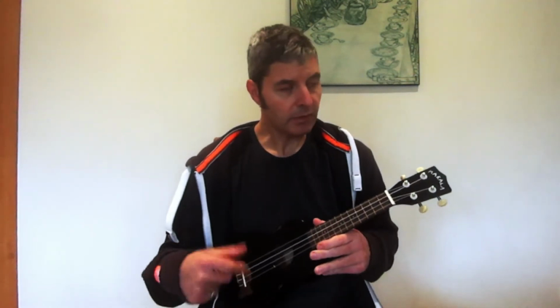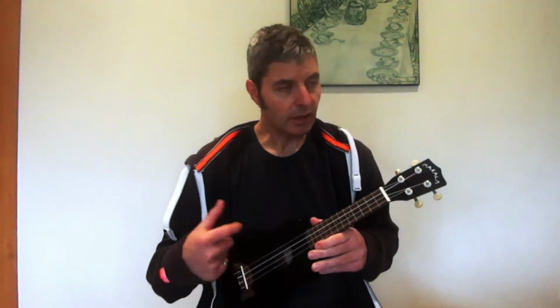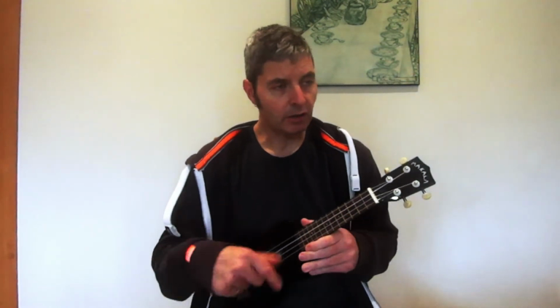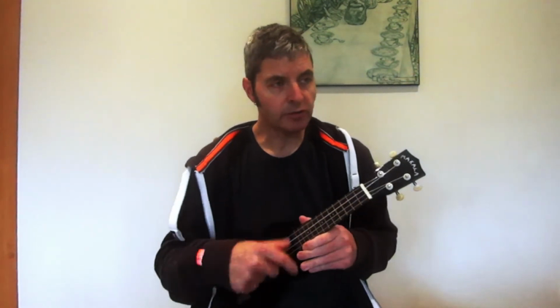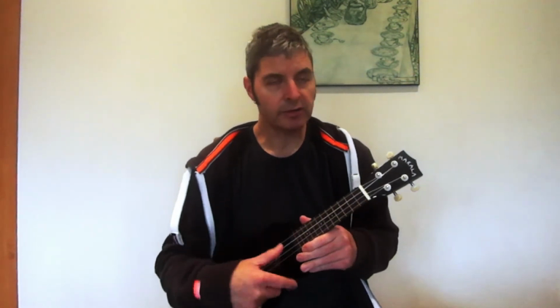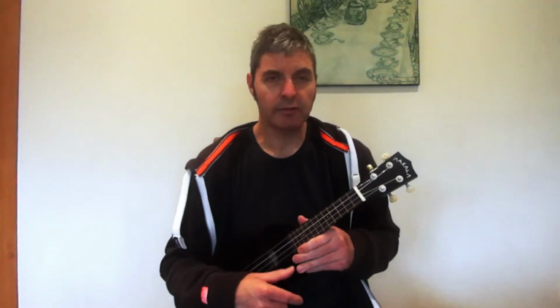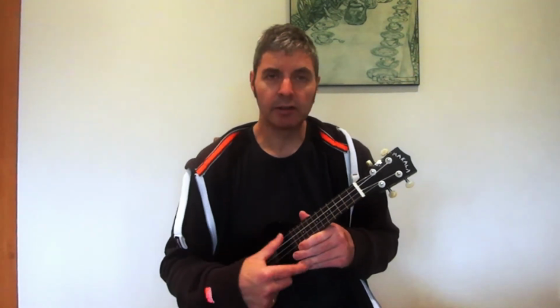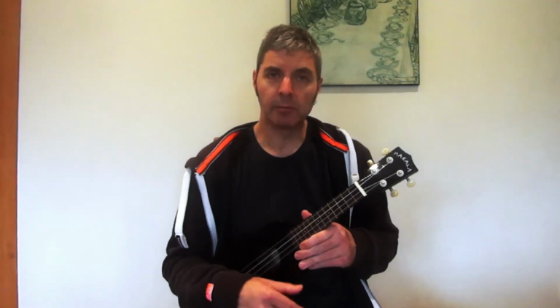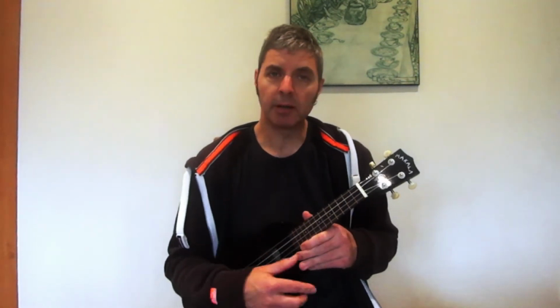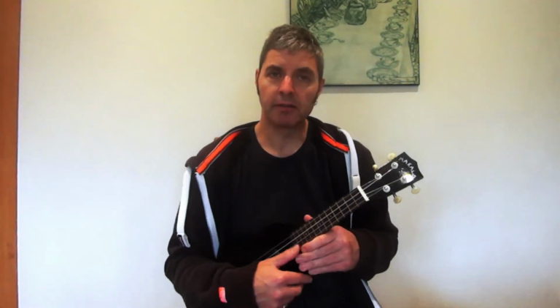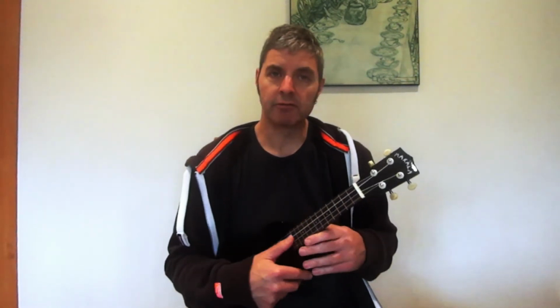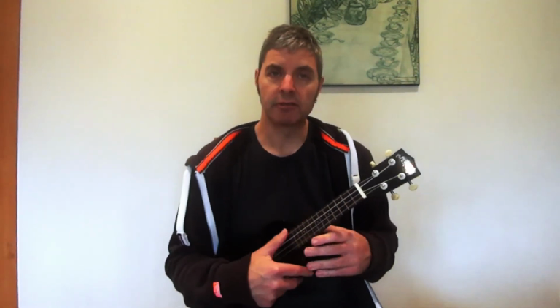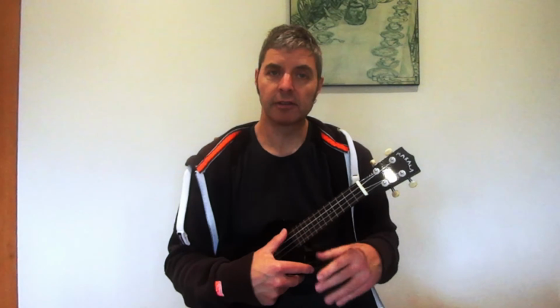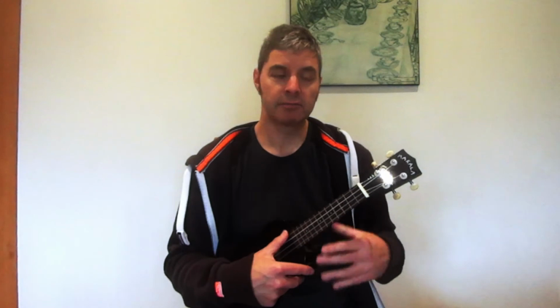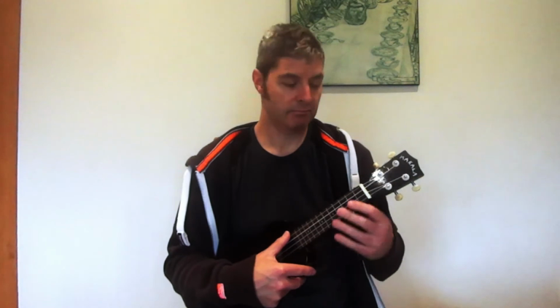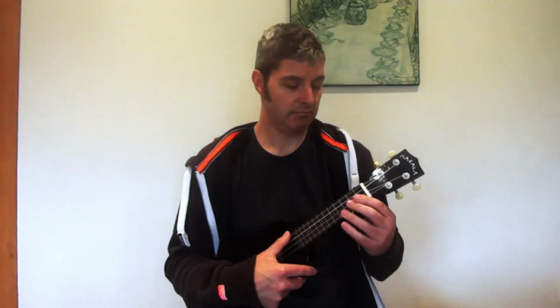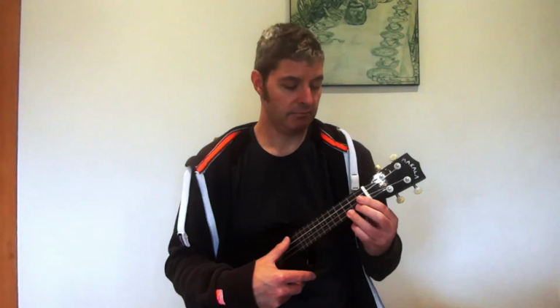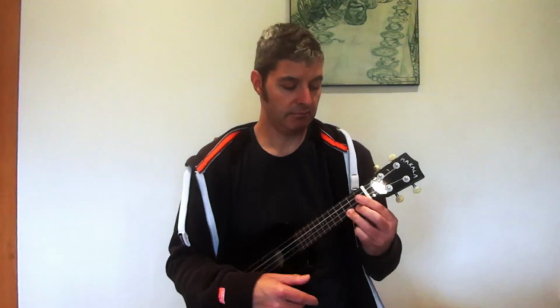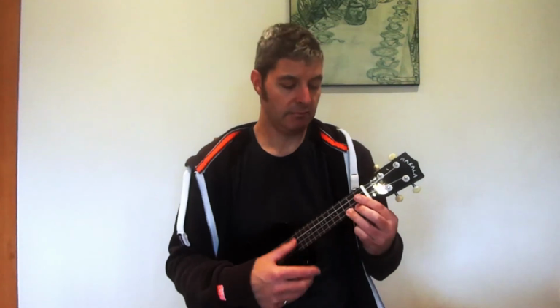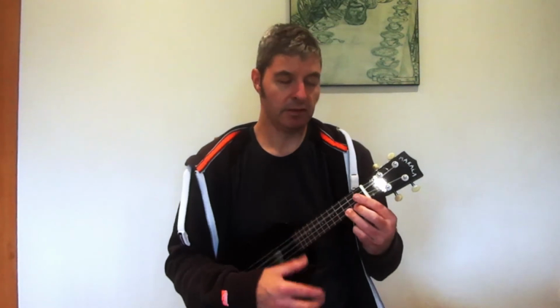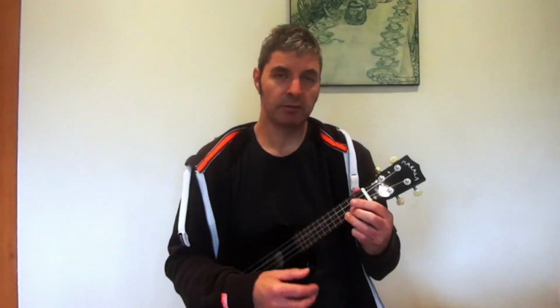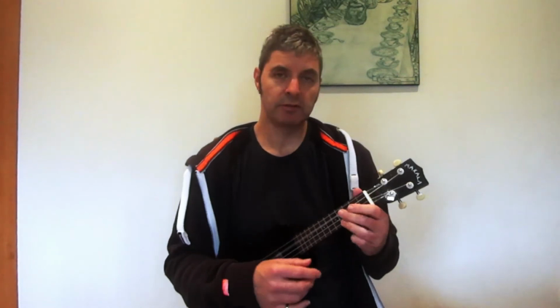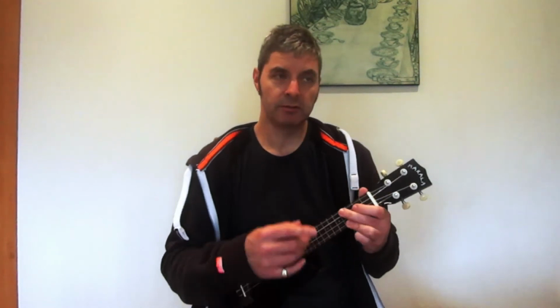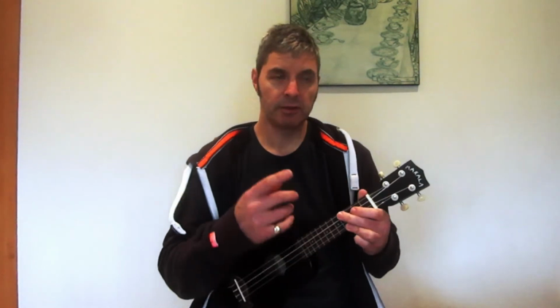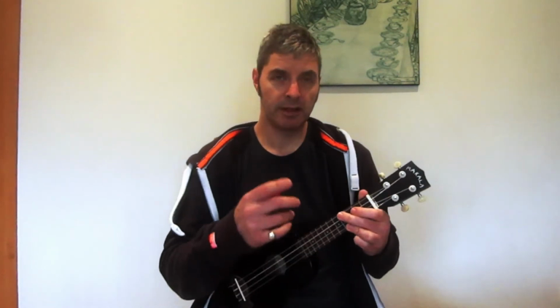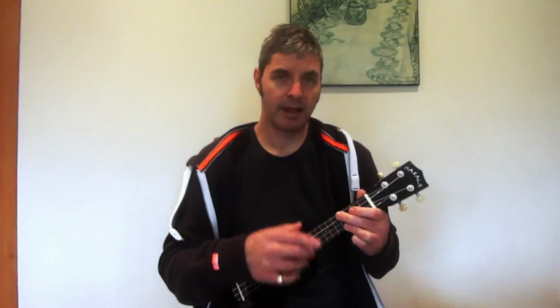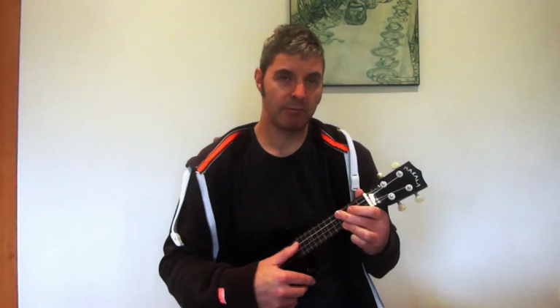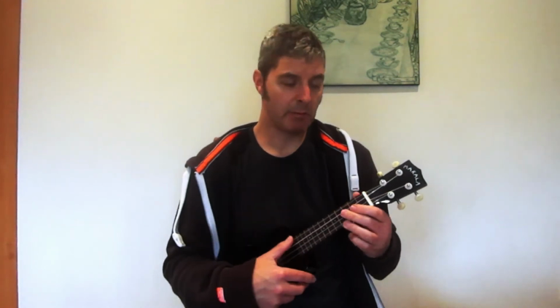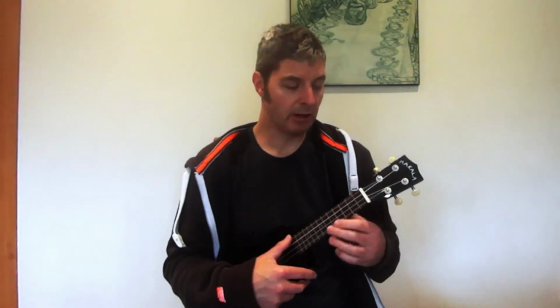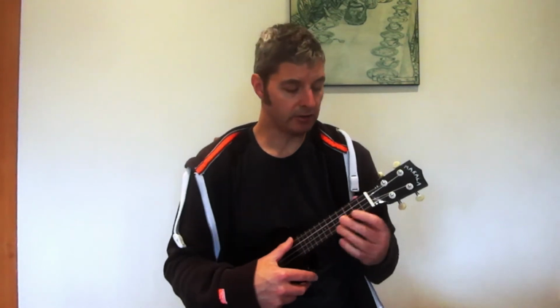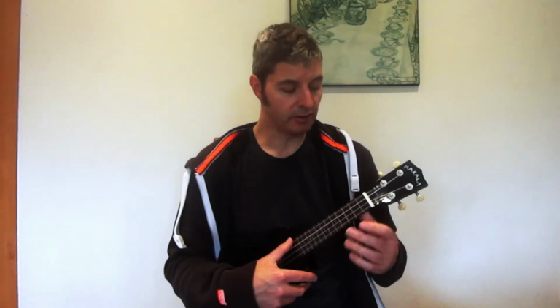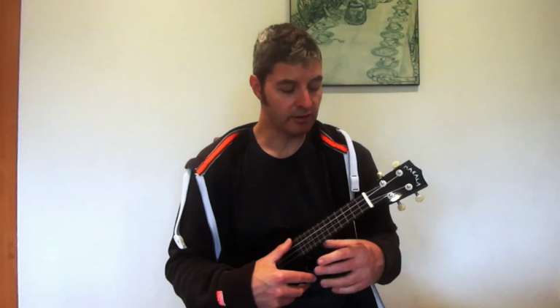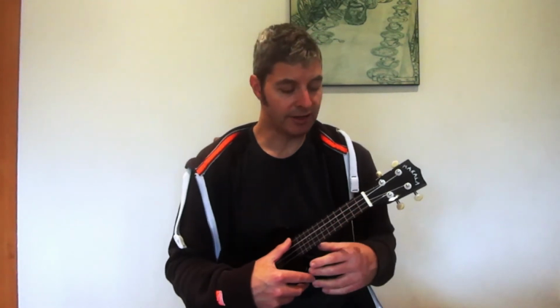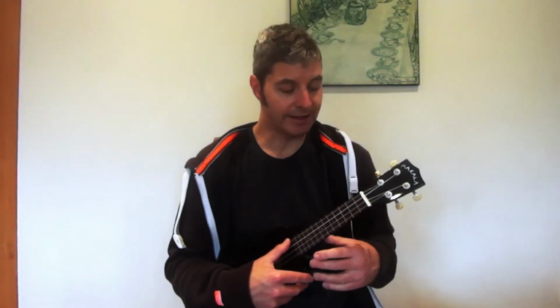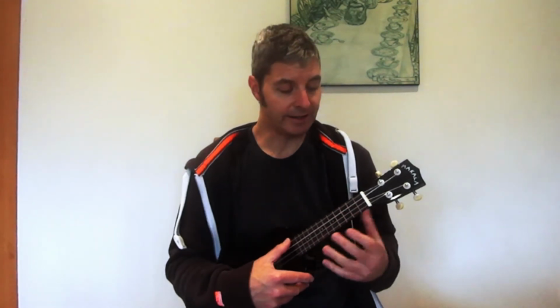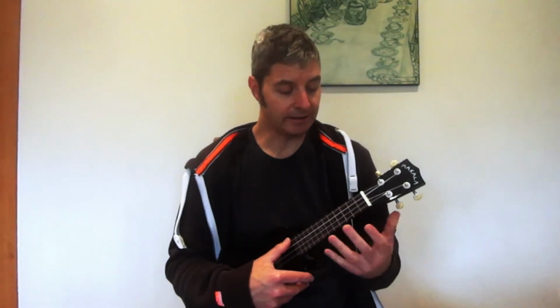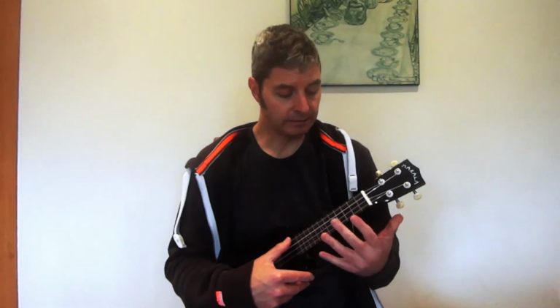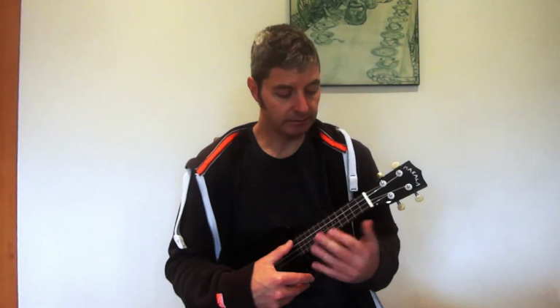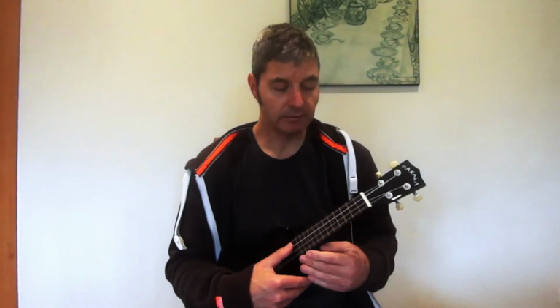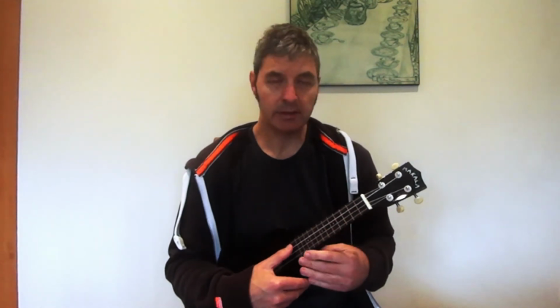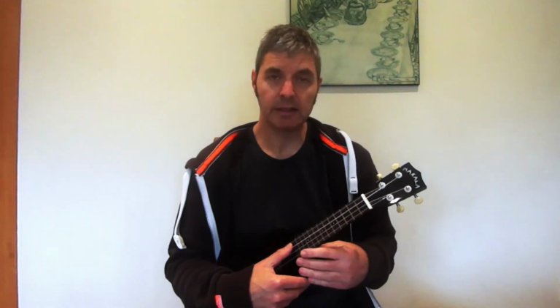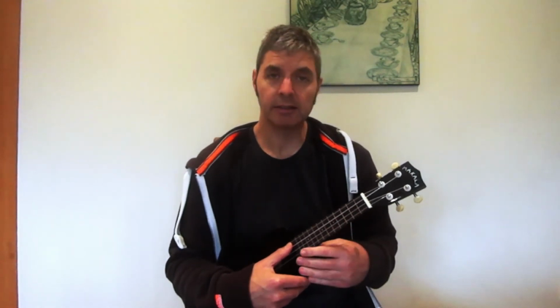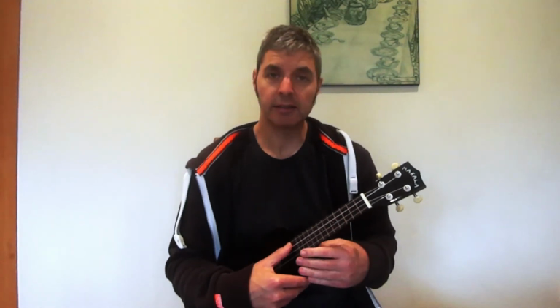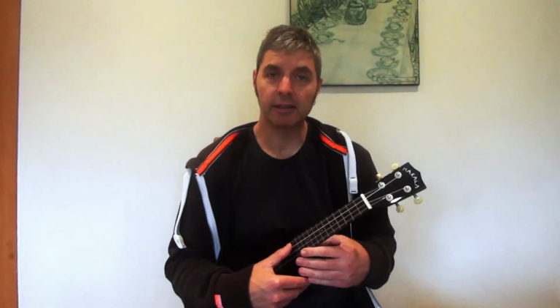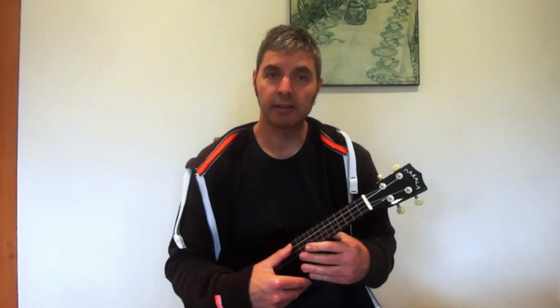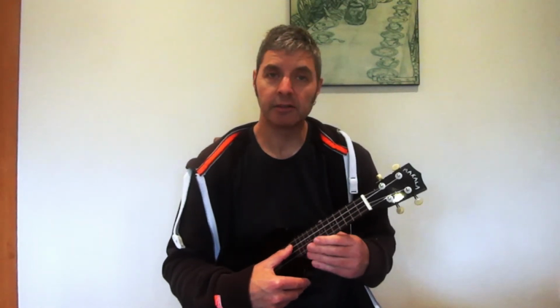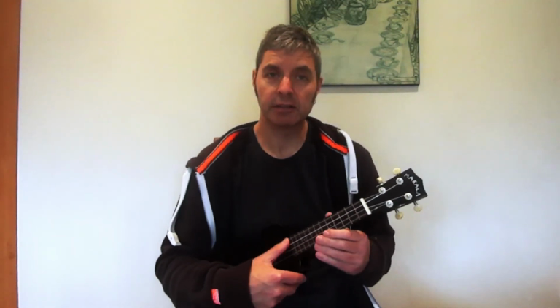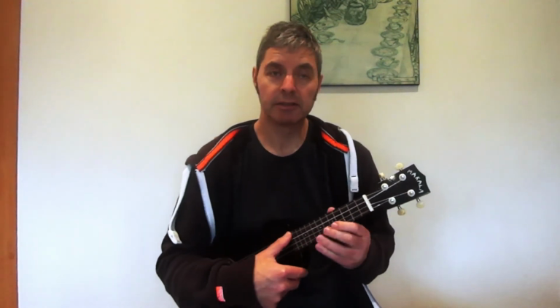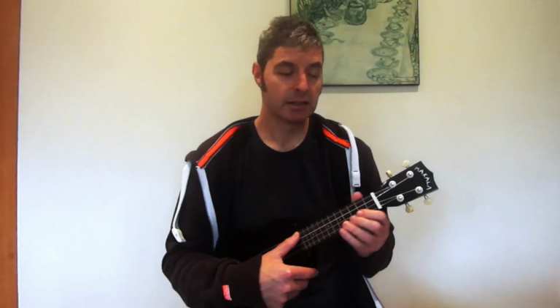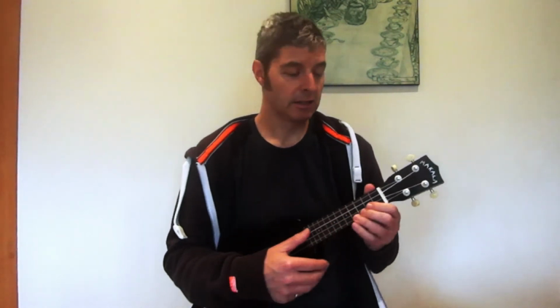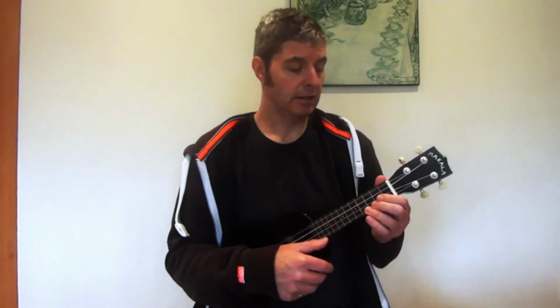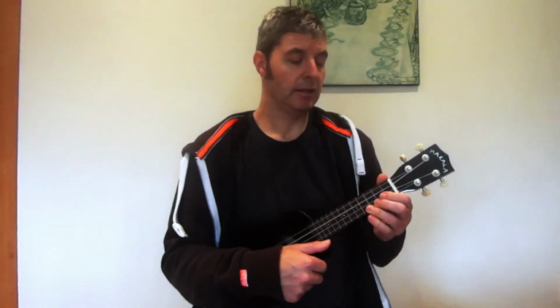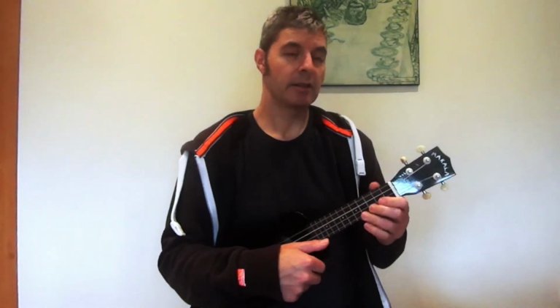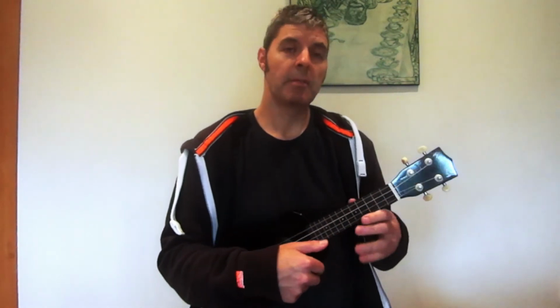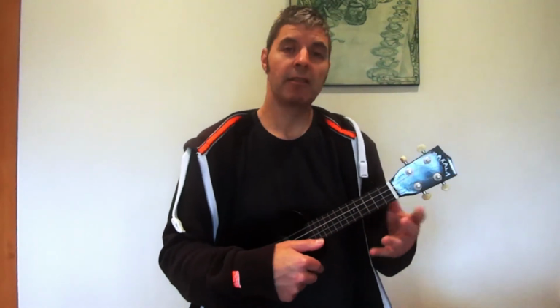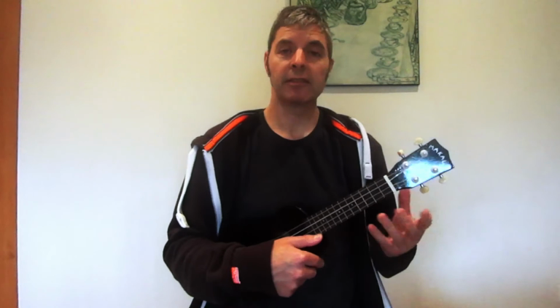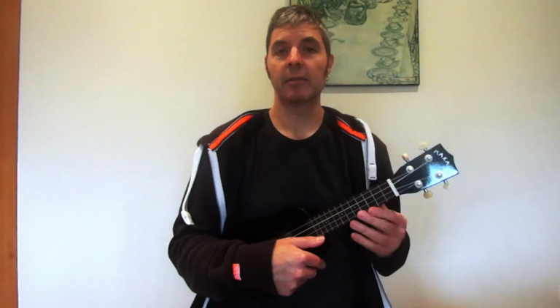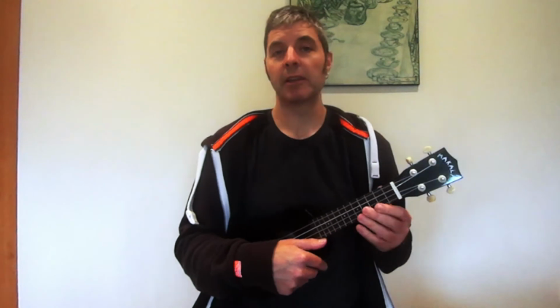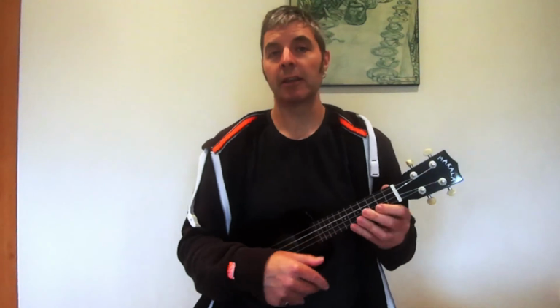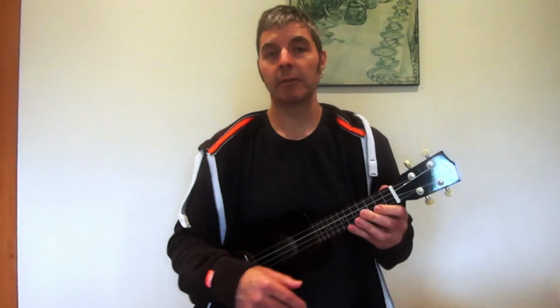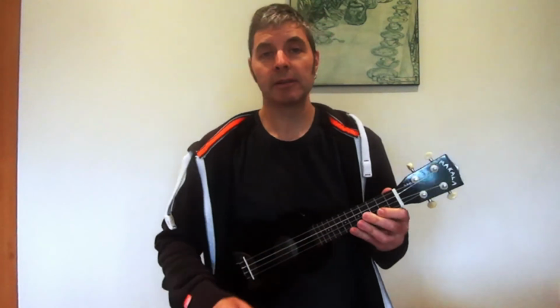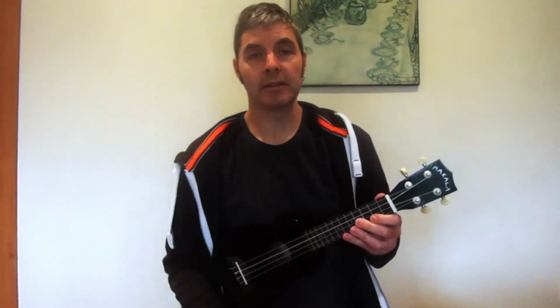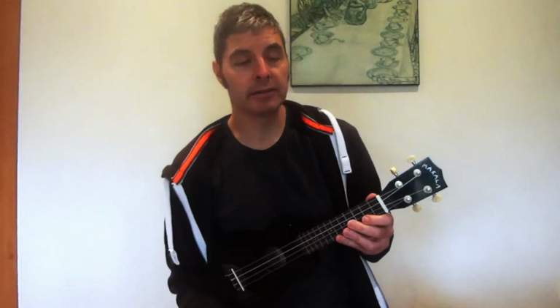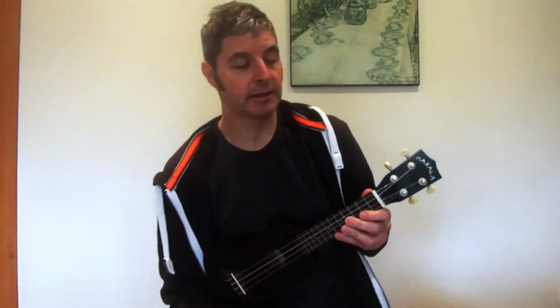I'll just have a little play through this one just with the camera mic so you can hear the sound of it and compare it to some of the other ones I've done.